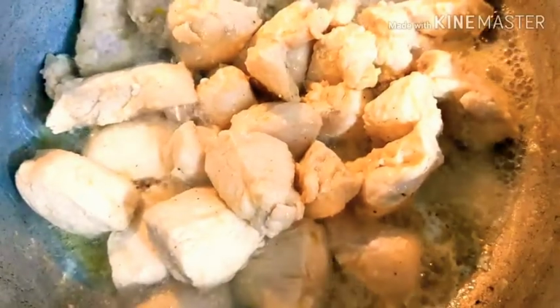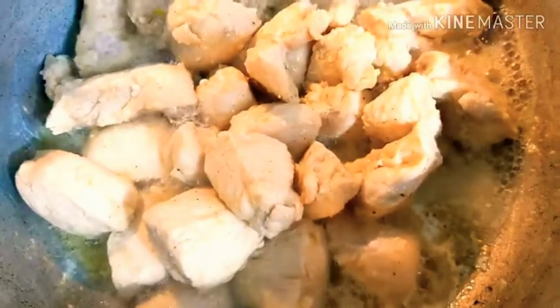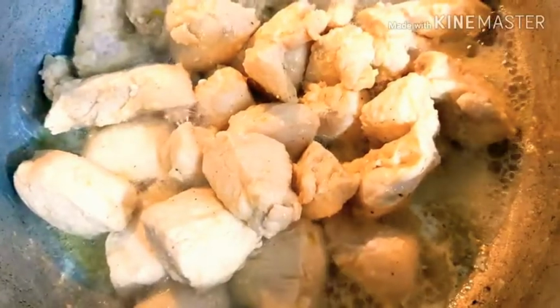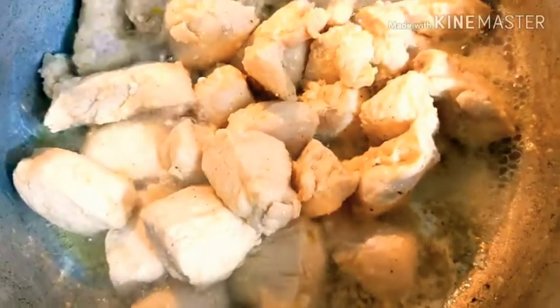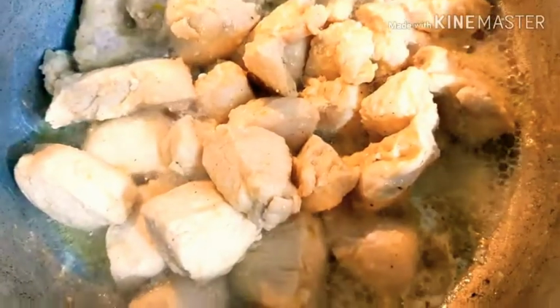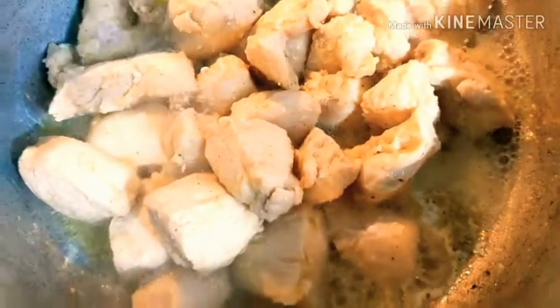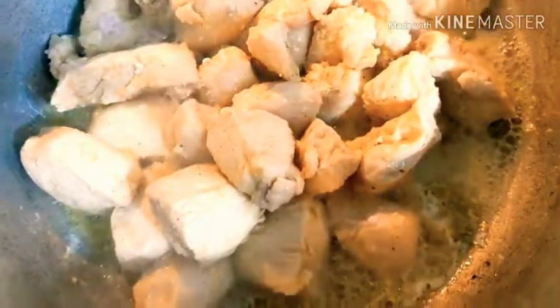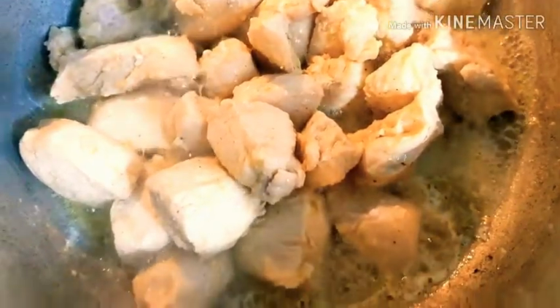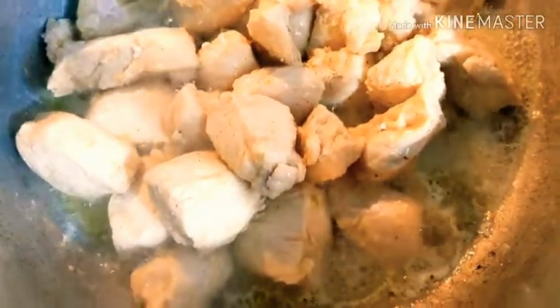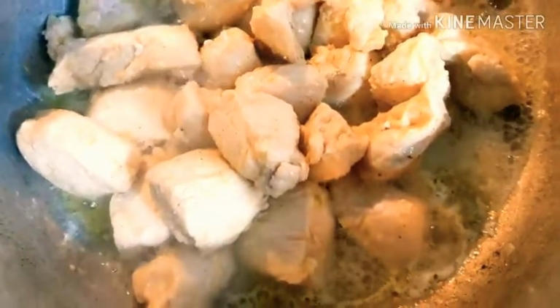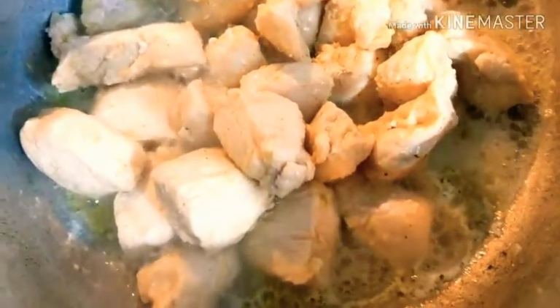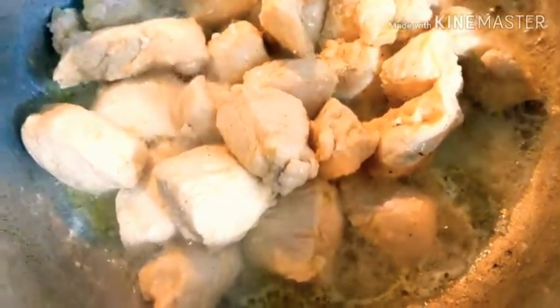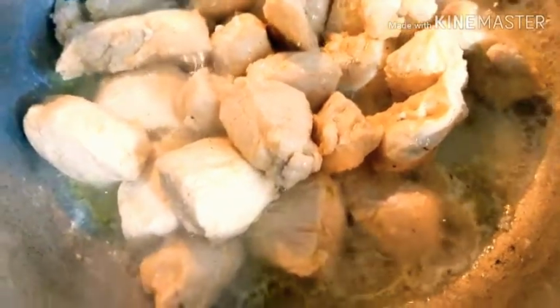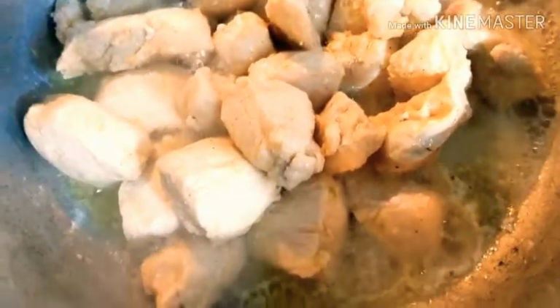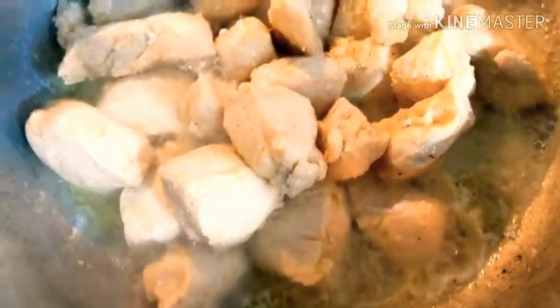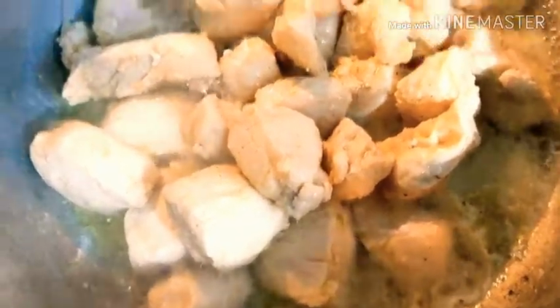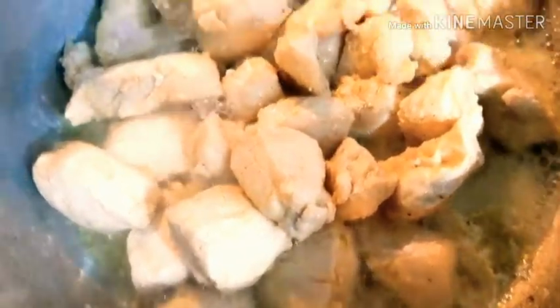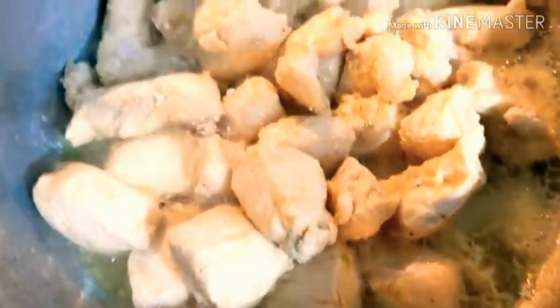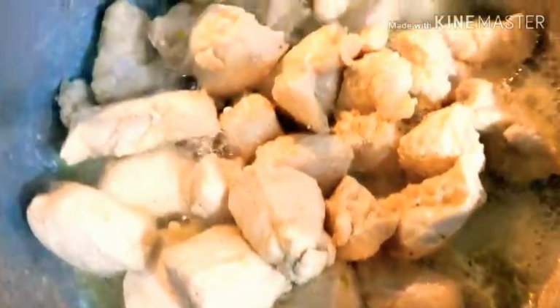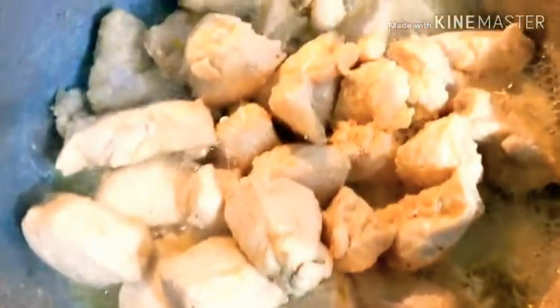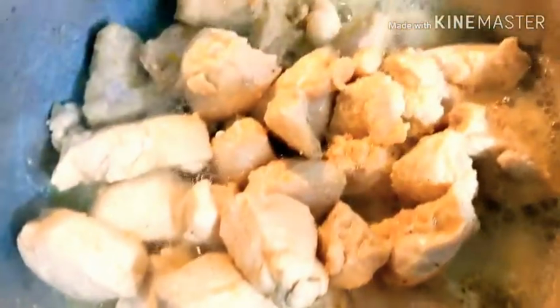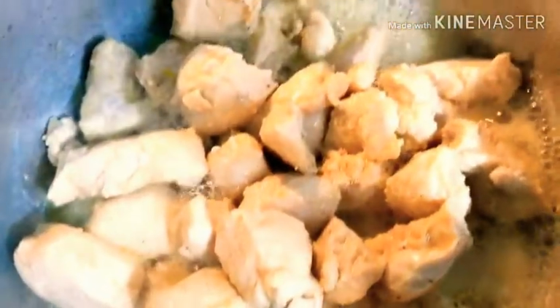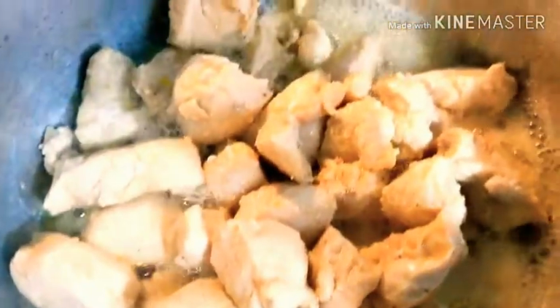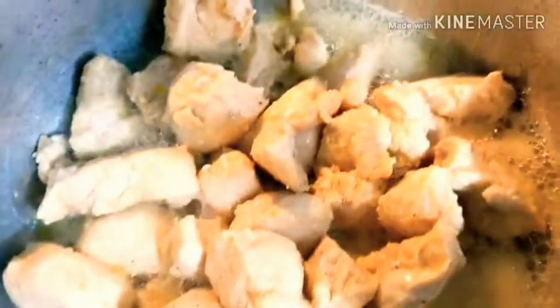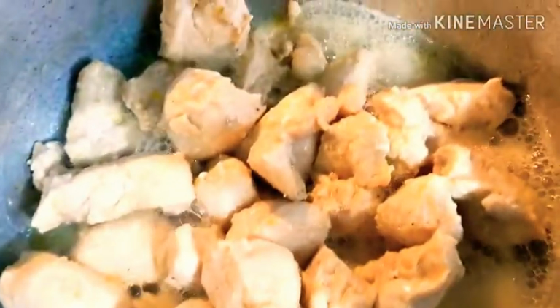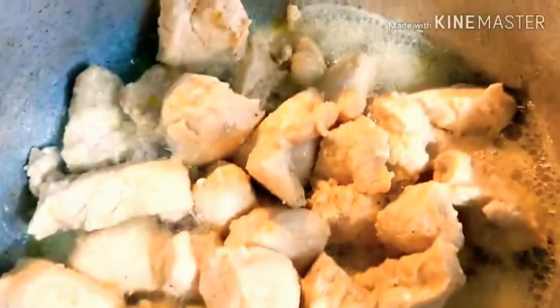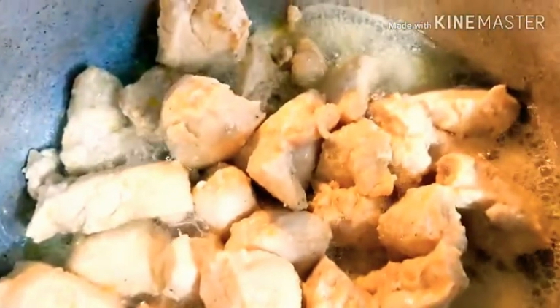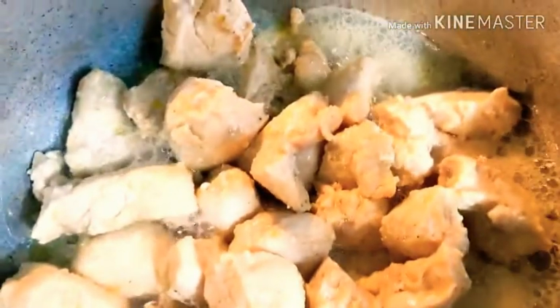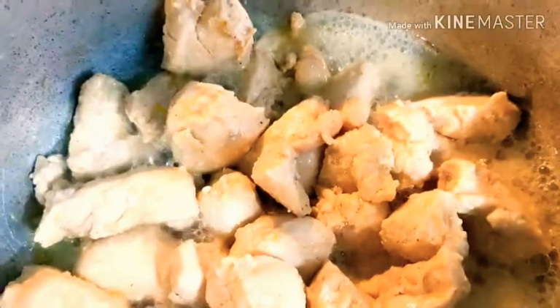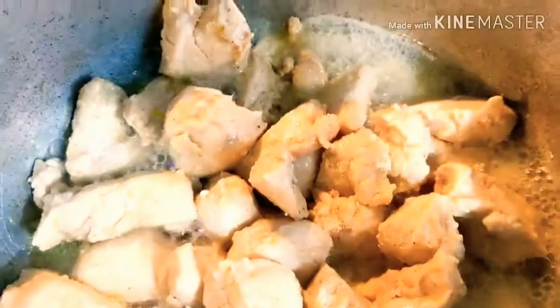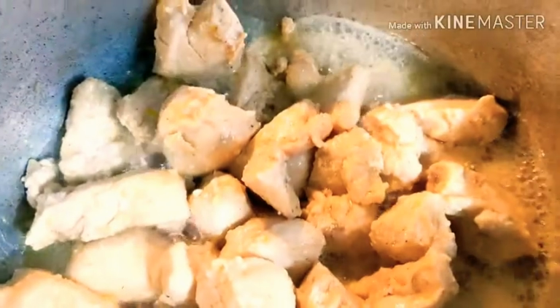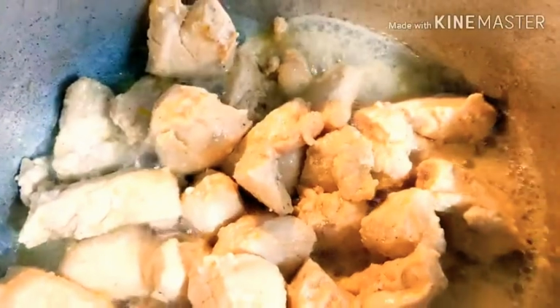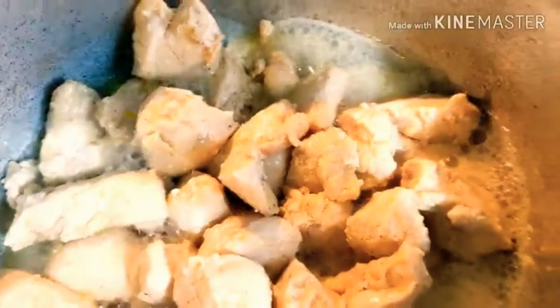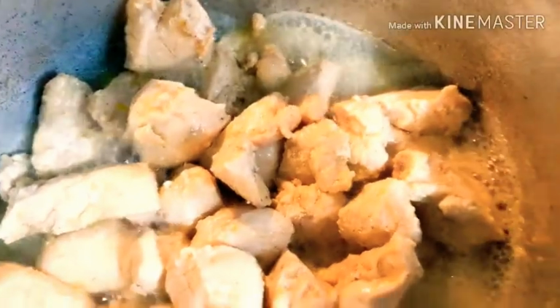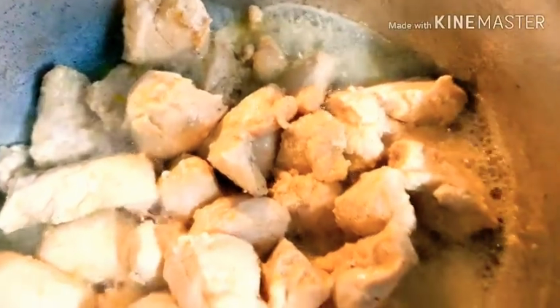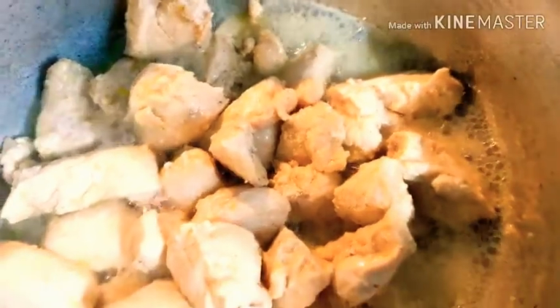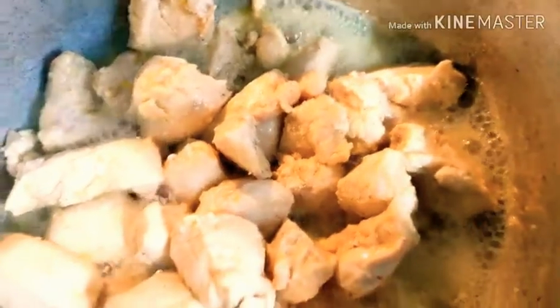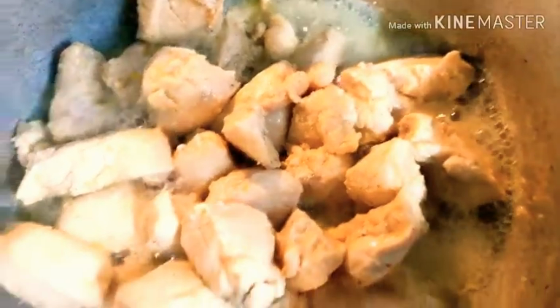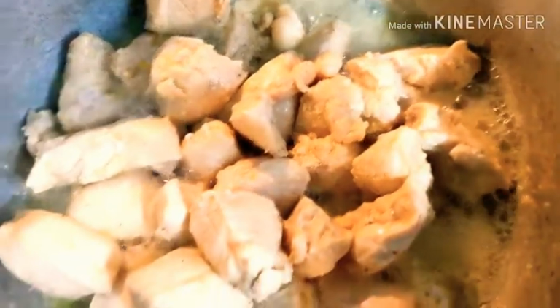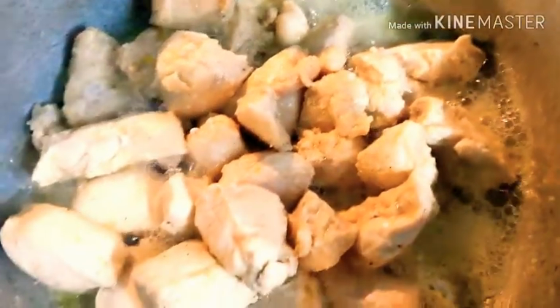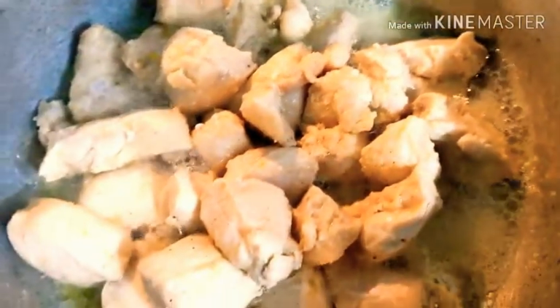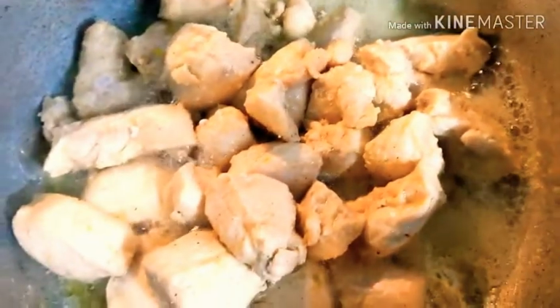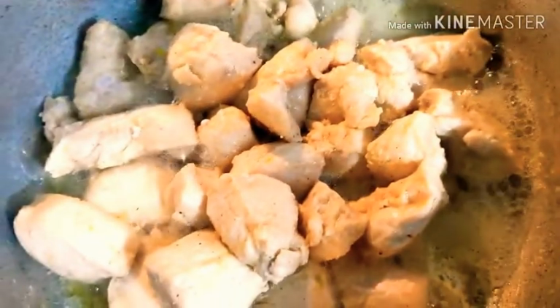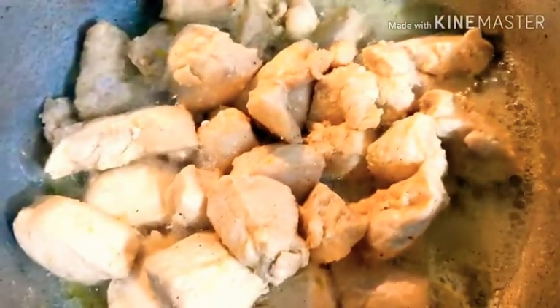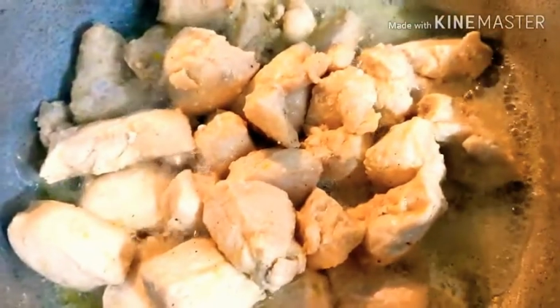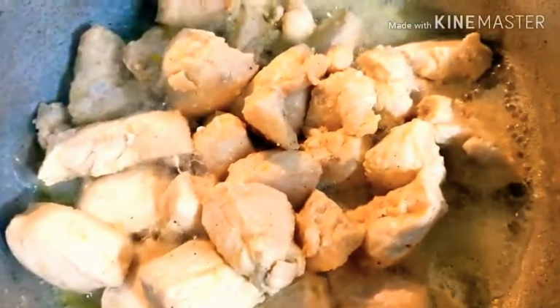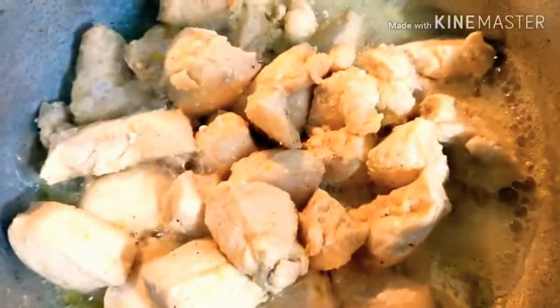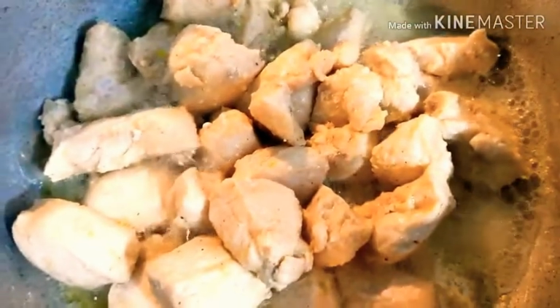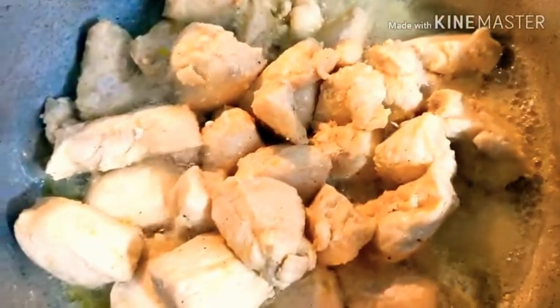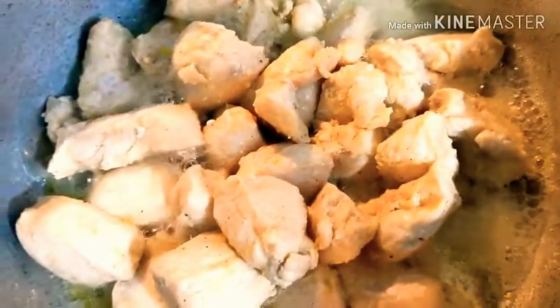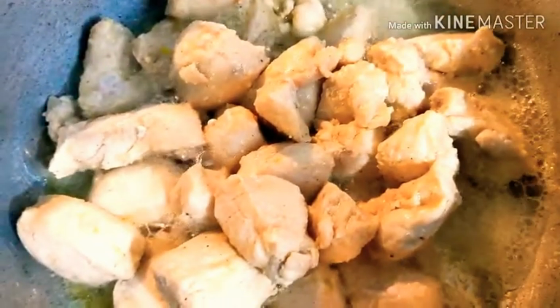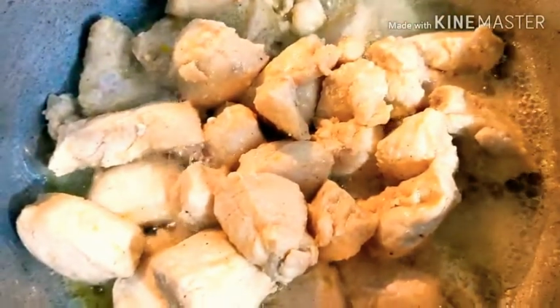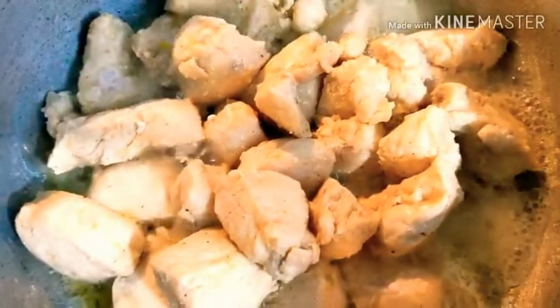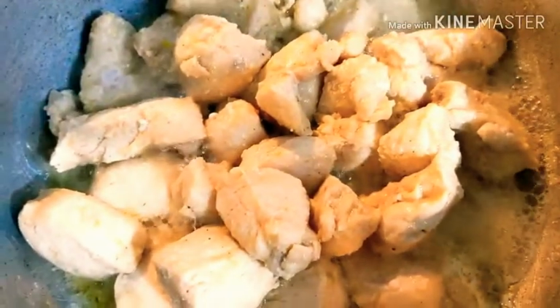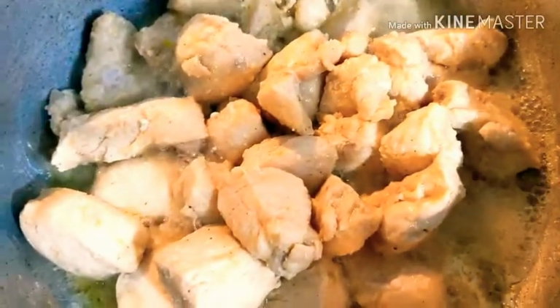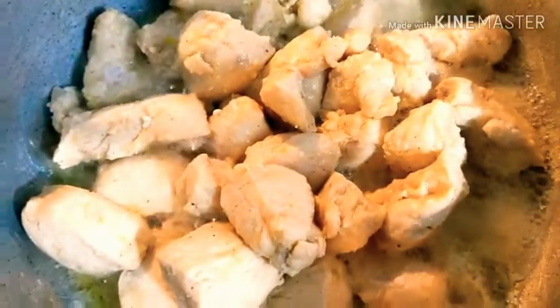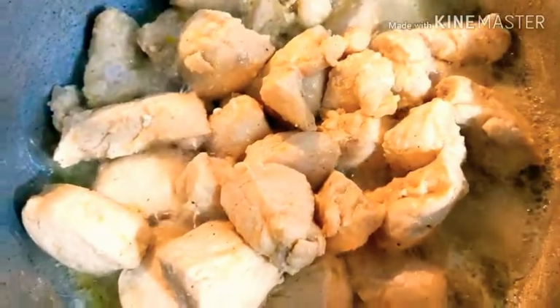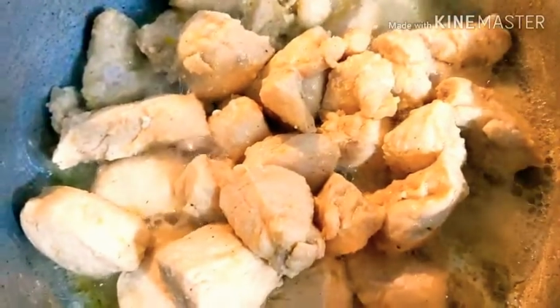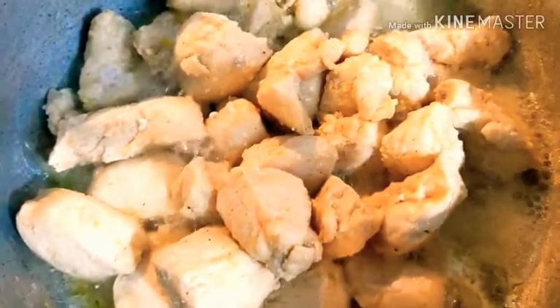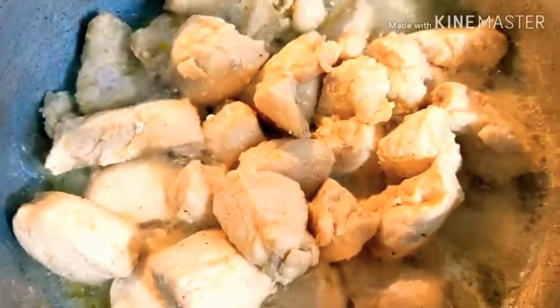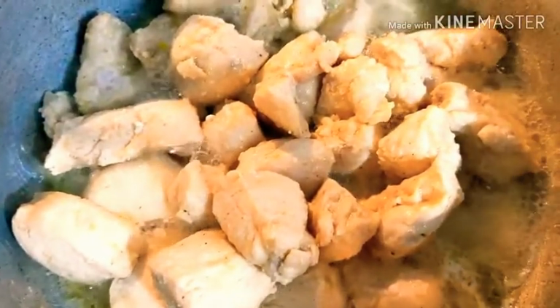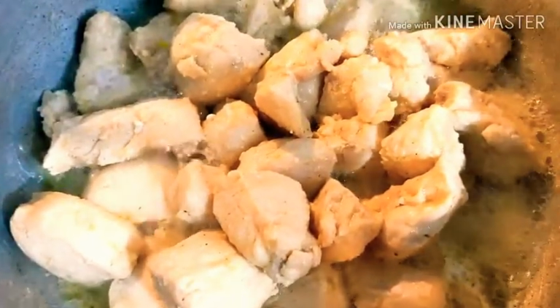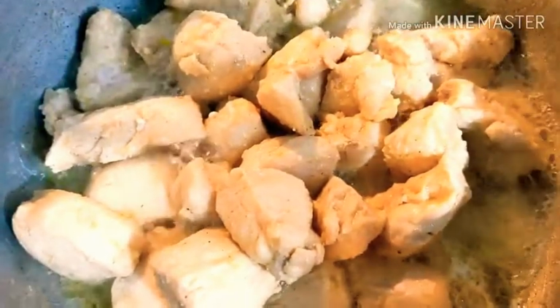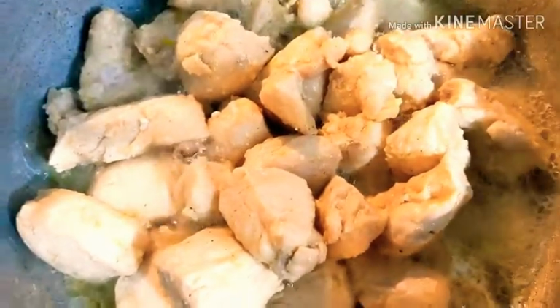Okay, so I'm frying the chicken, and then after that we're going to set it aside.